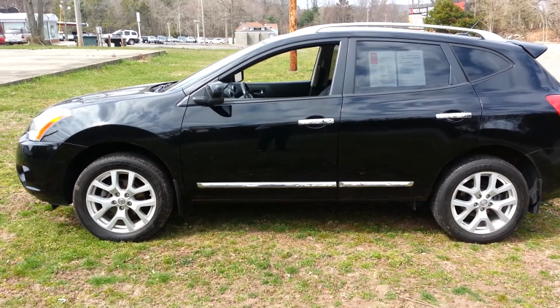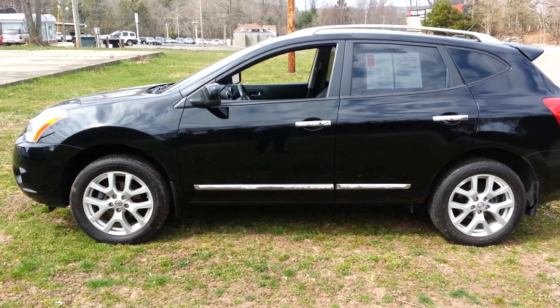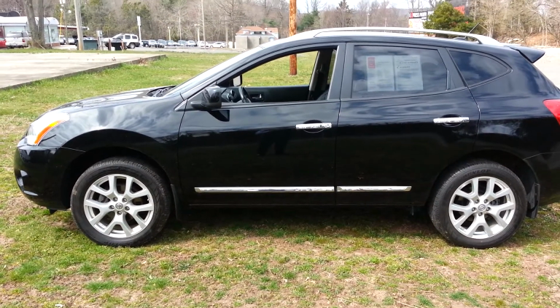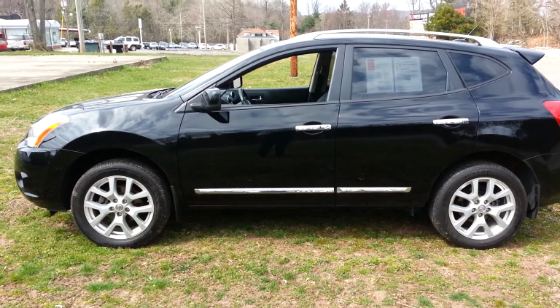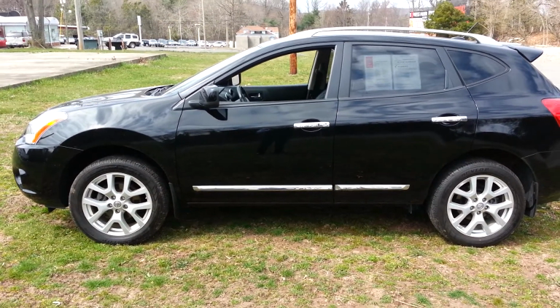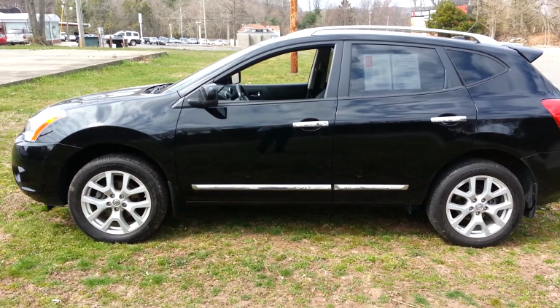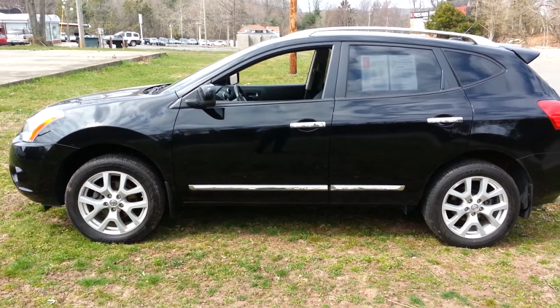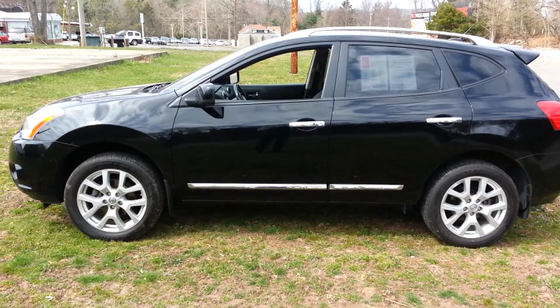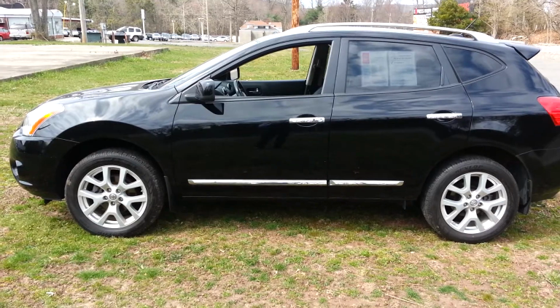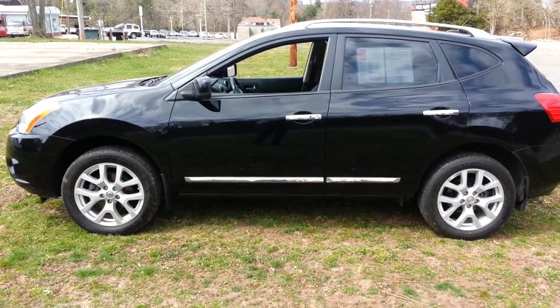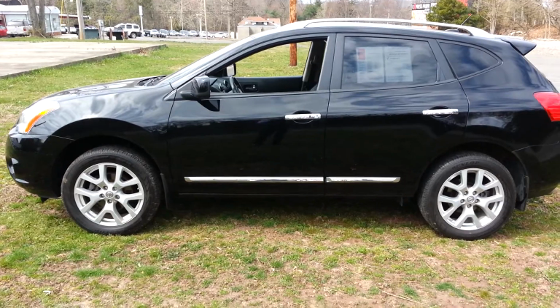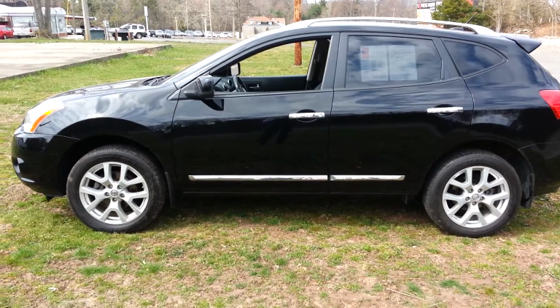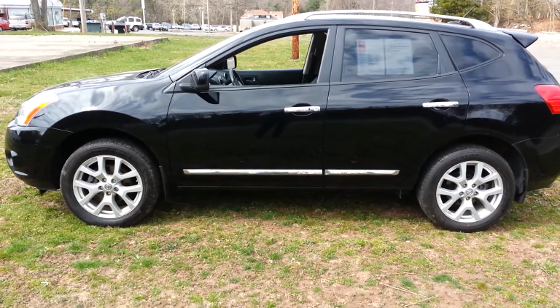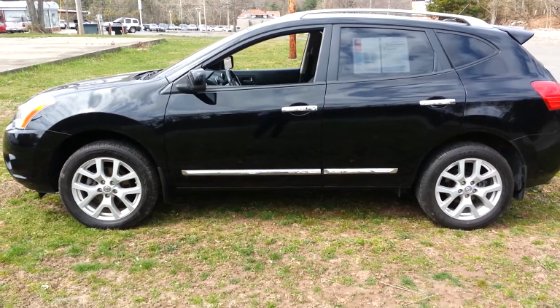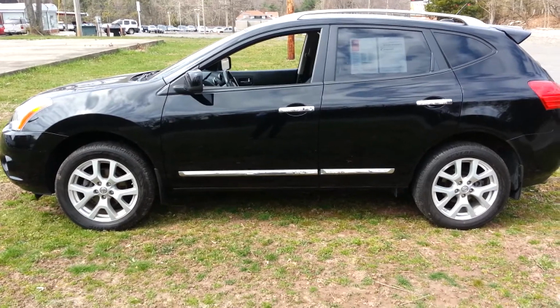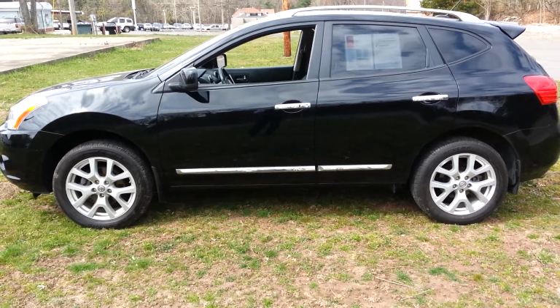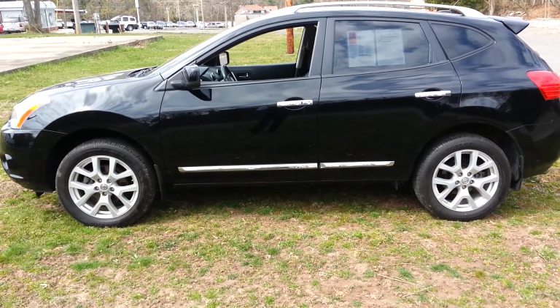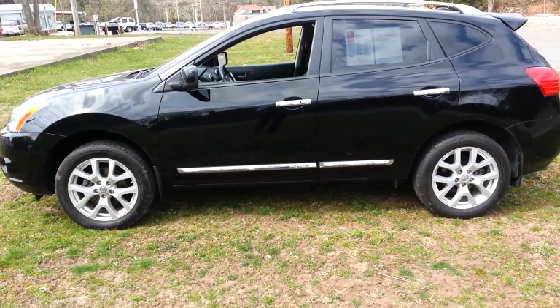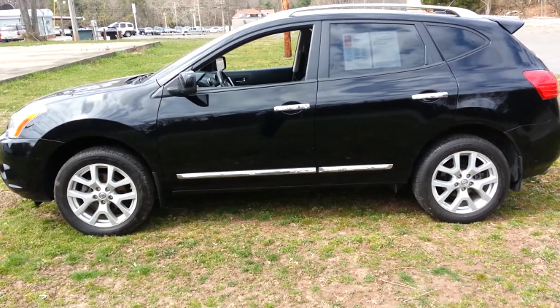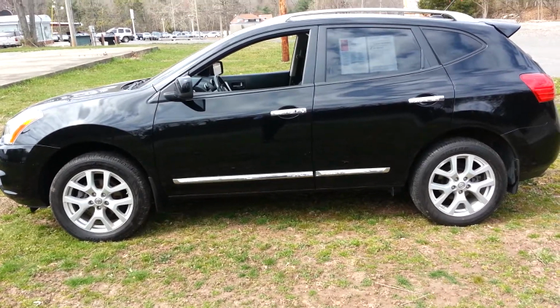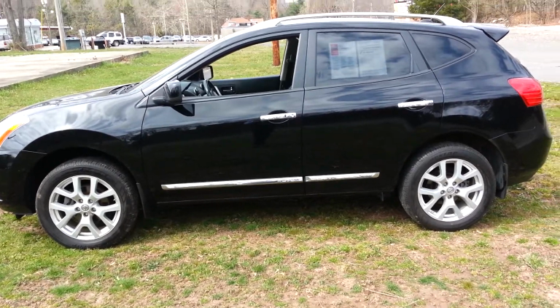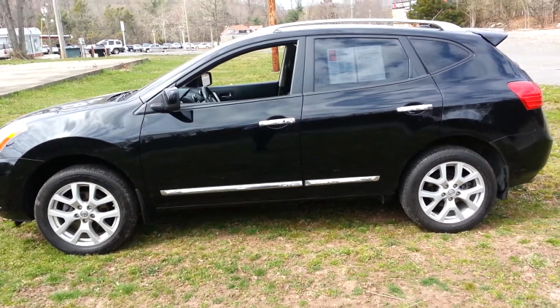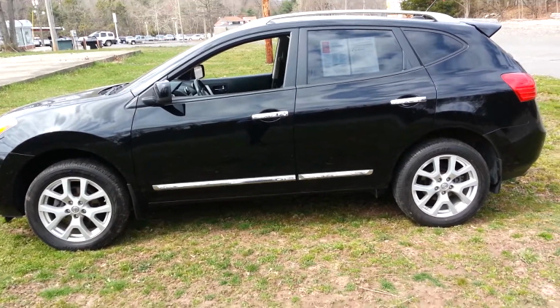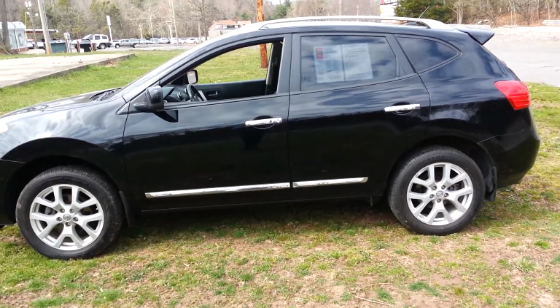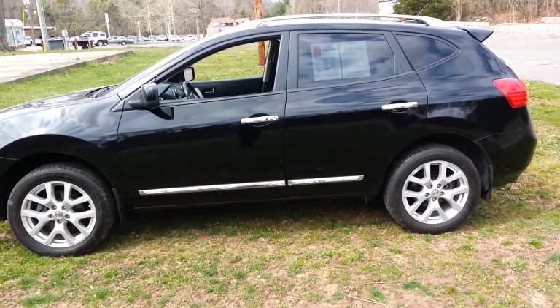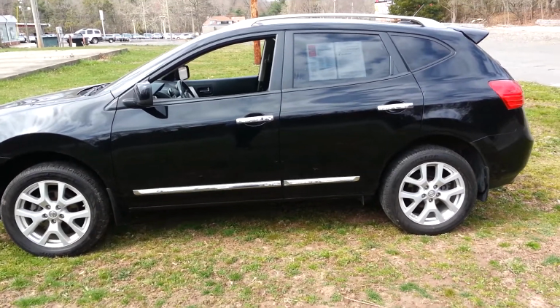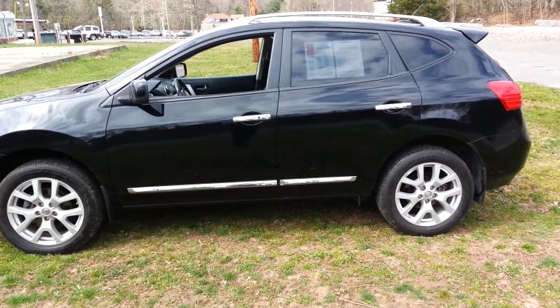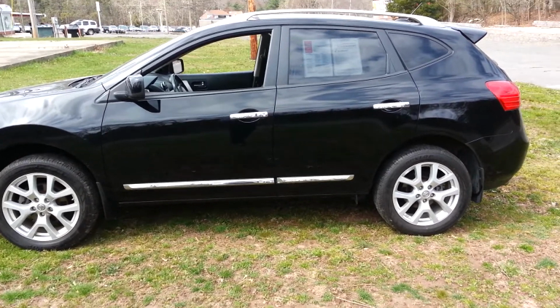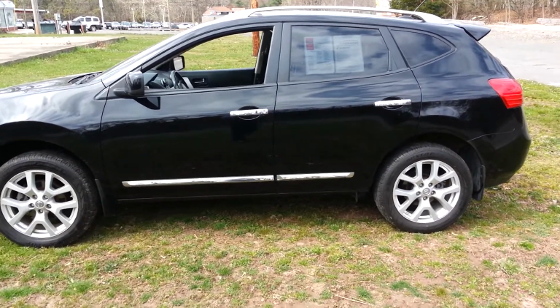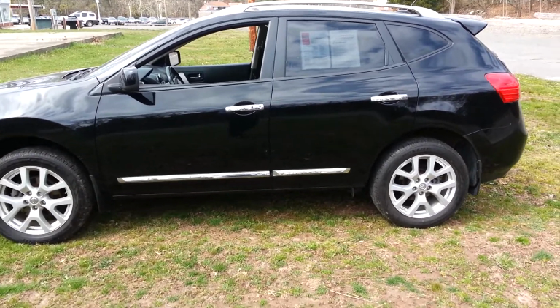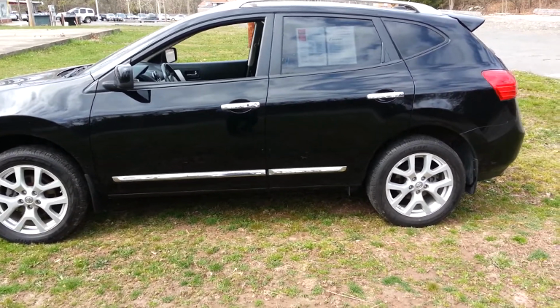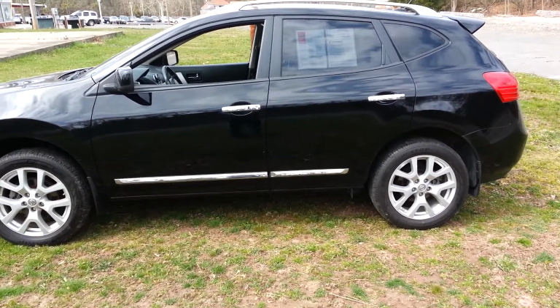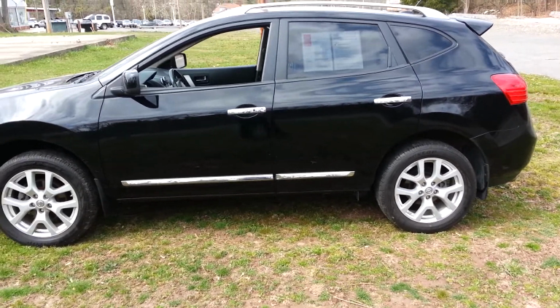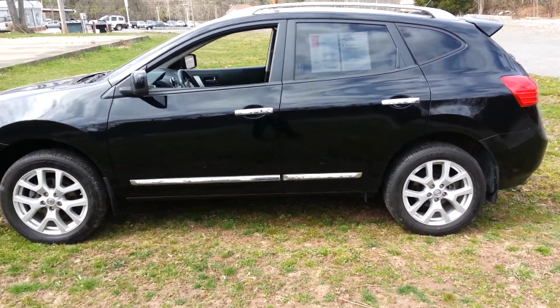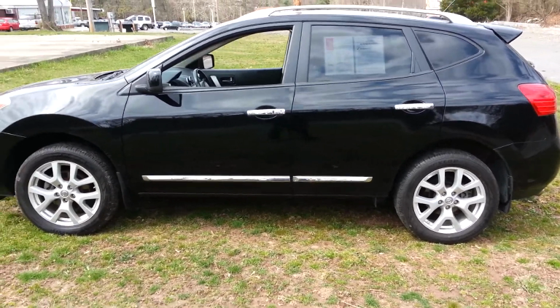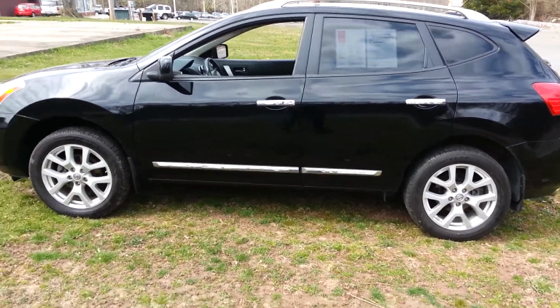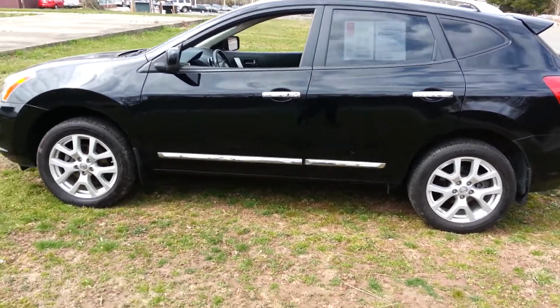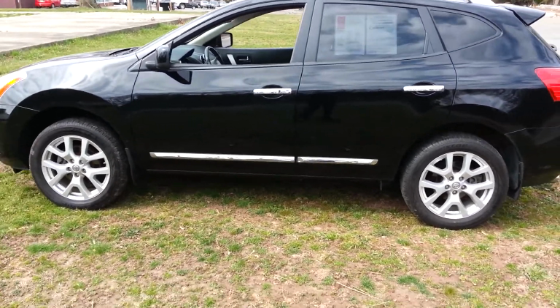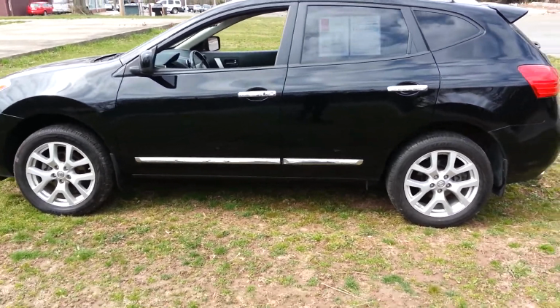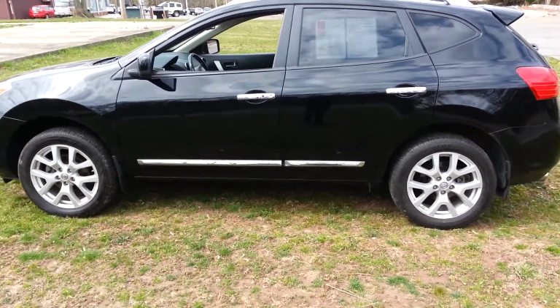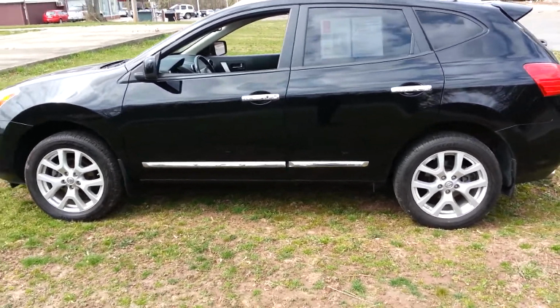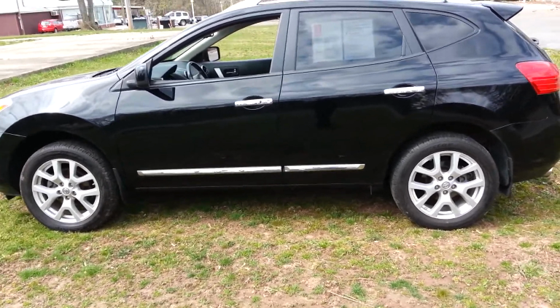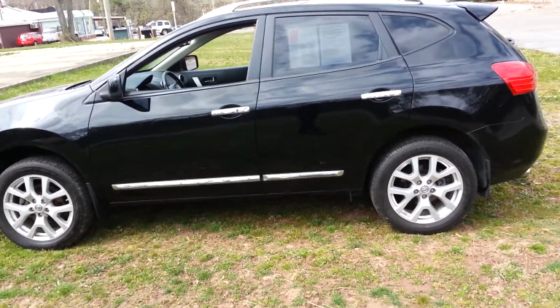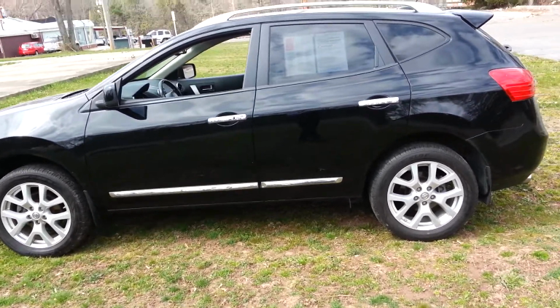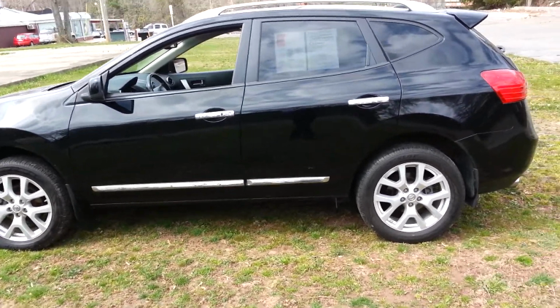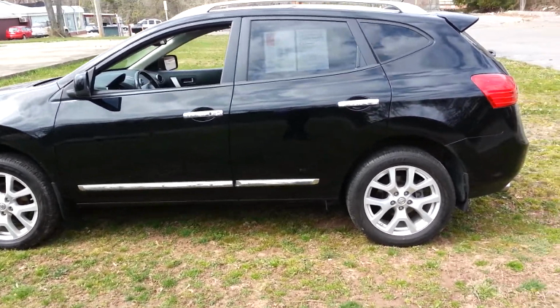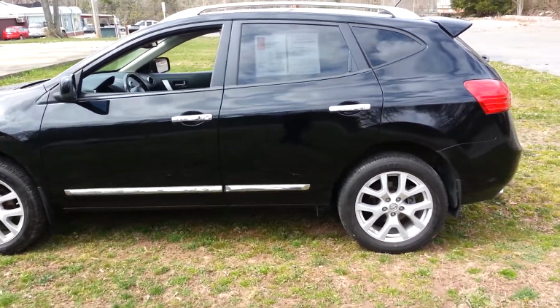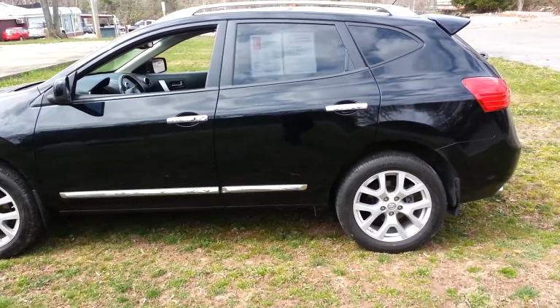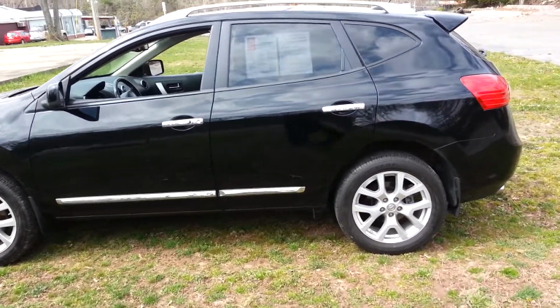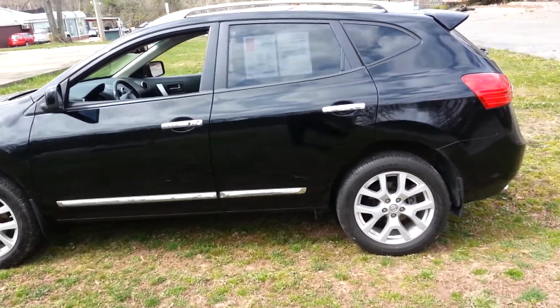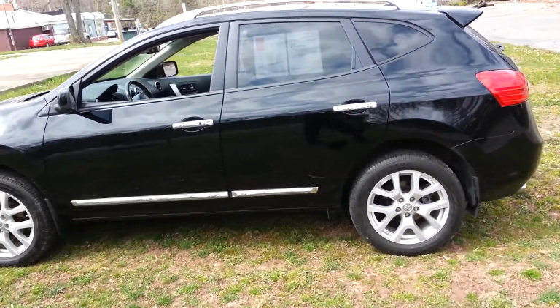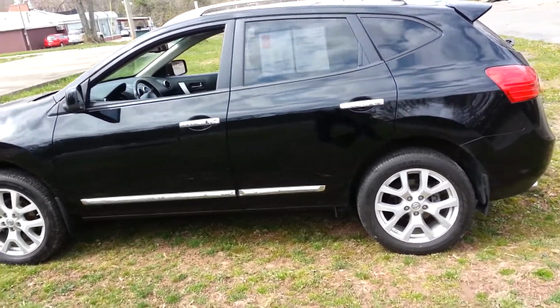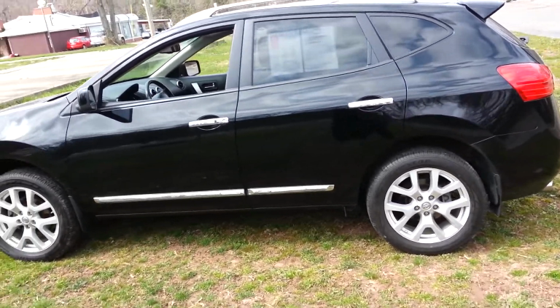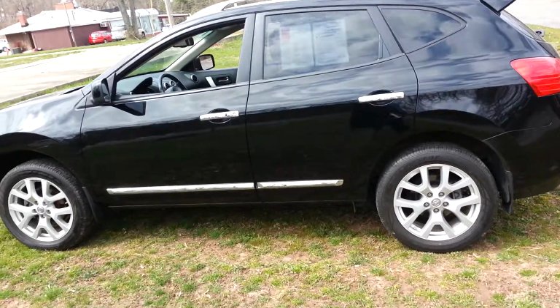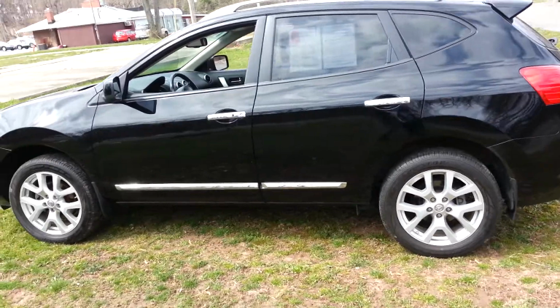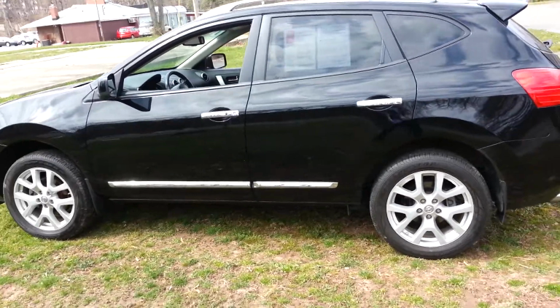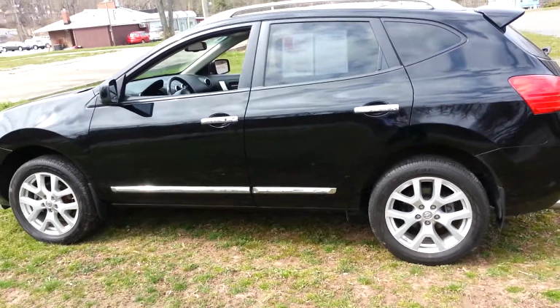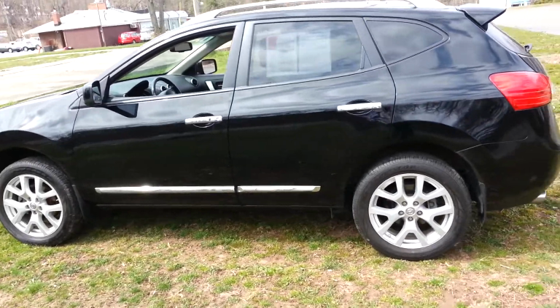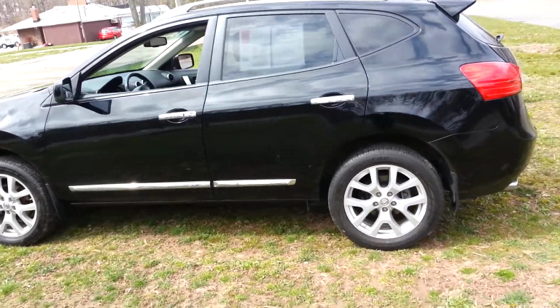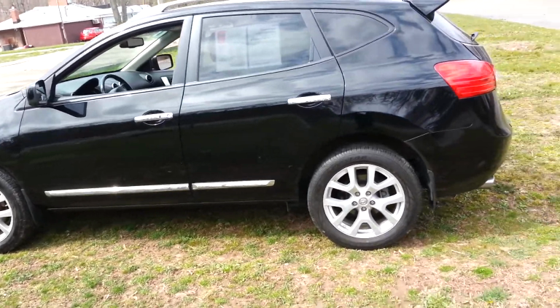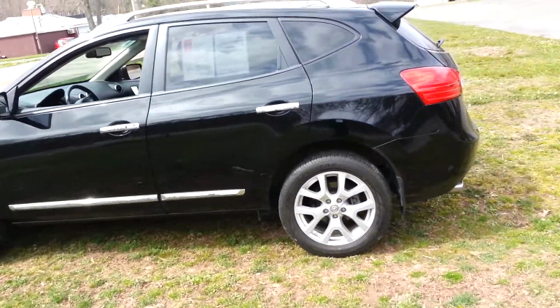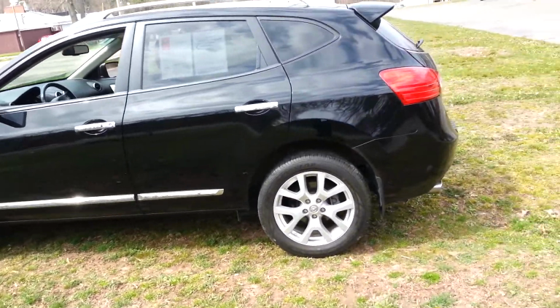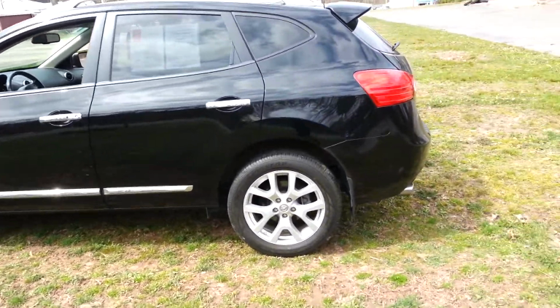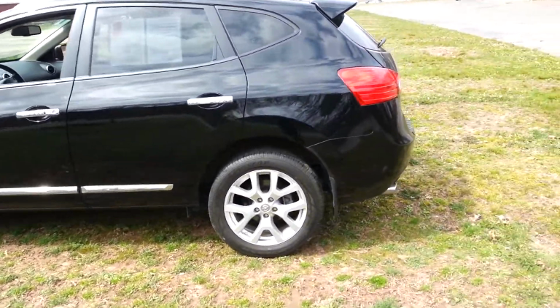It is the black-on-black one with 32,000 miles. It is a certified vehicle, so you do get the special interest rates and certified warranty.